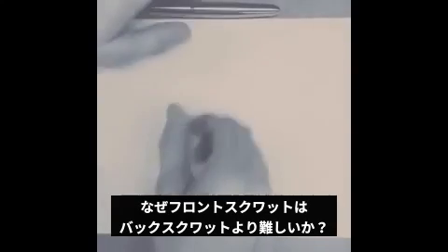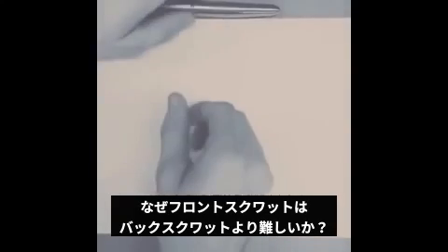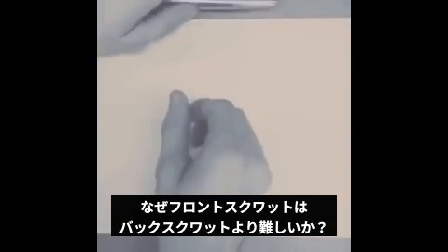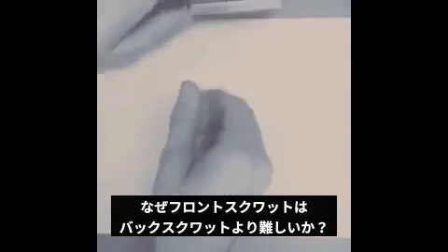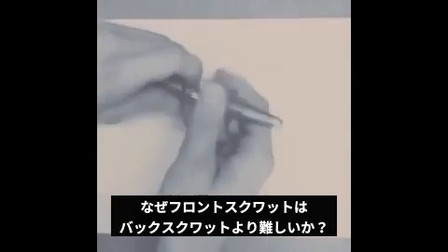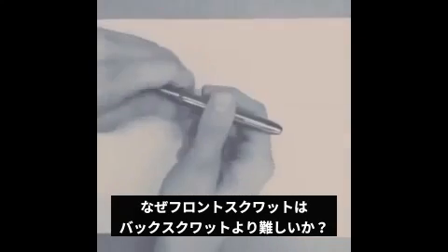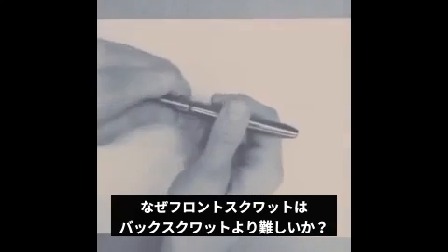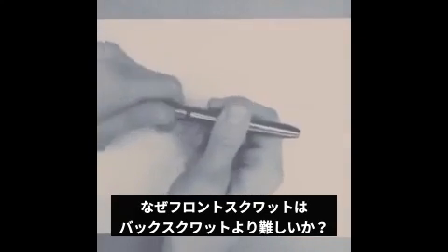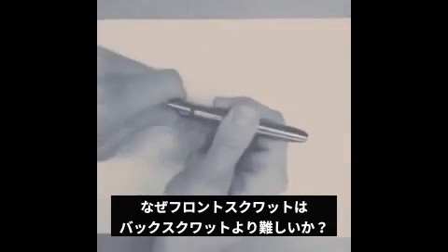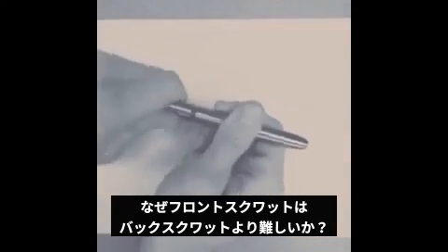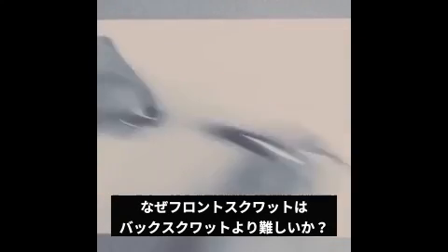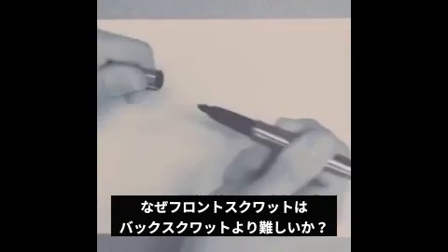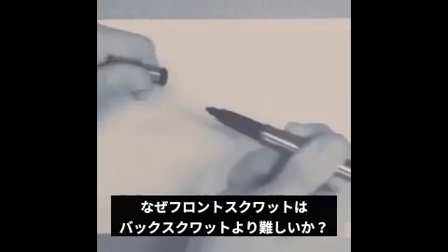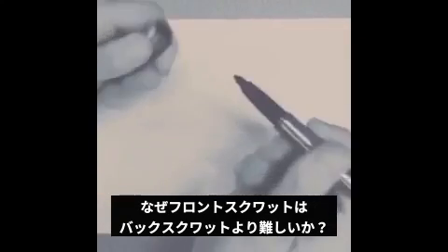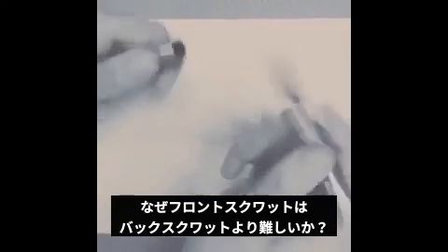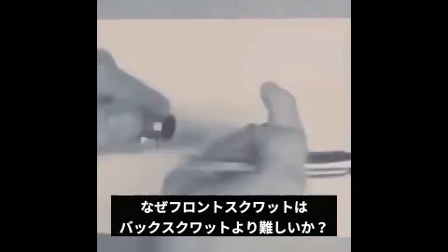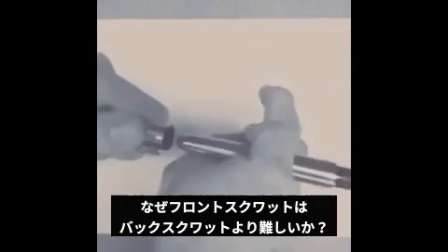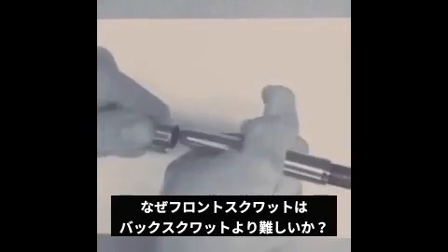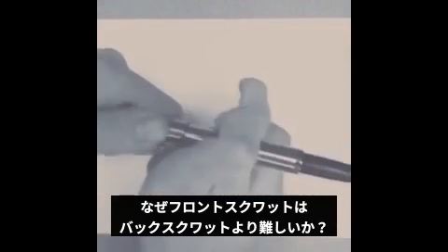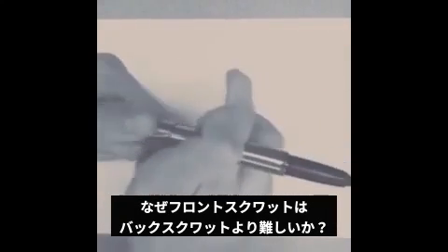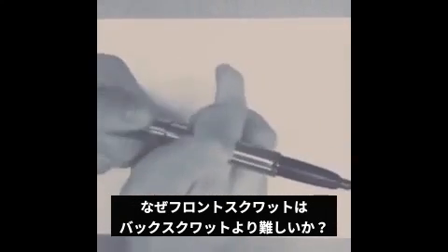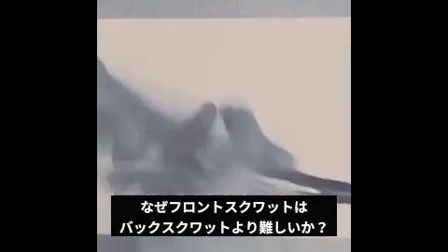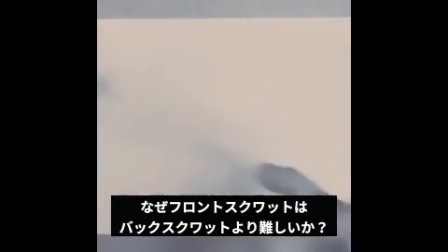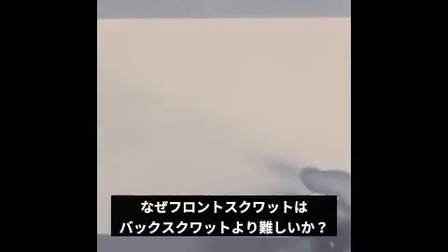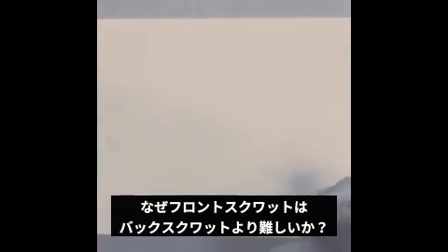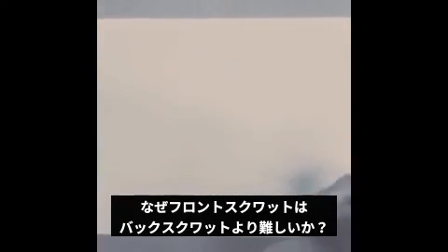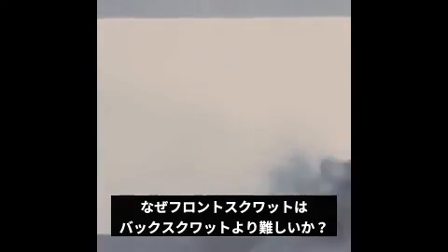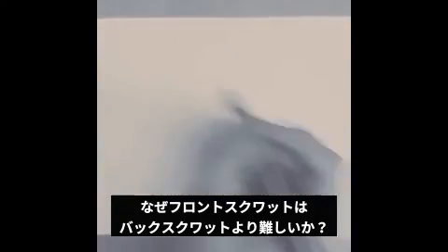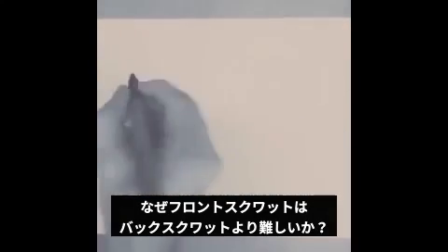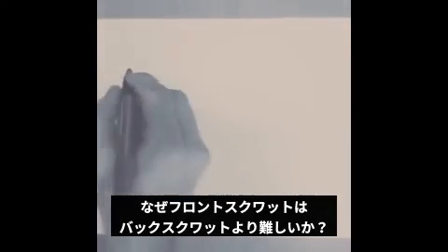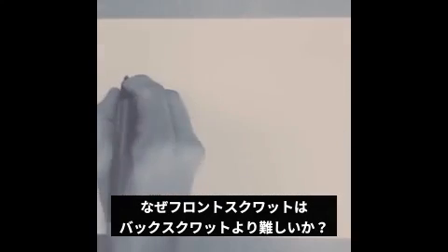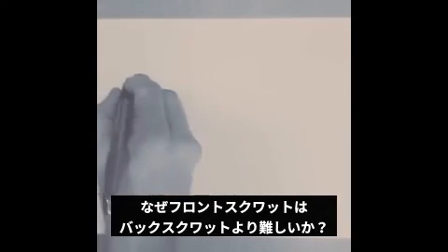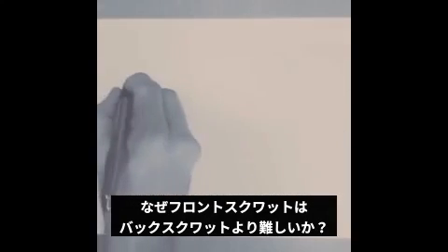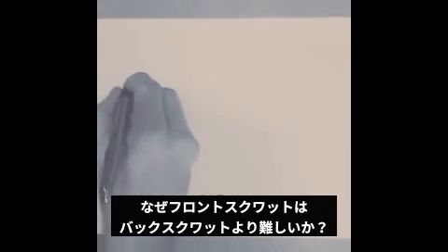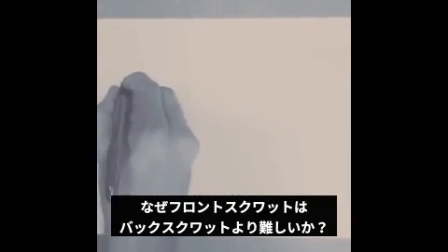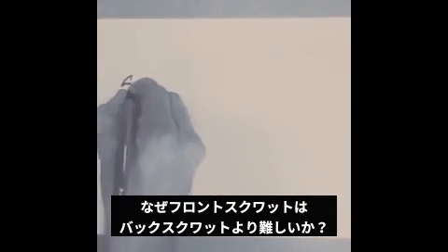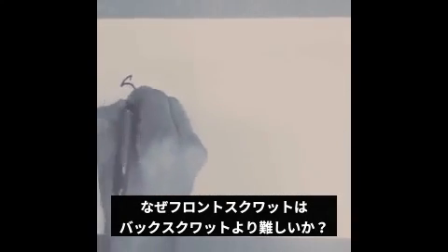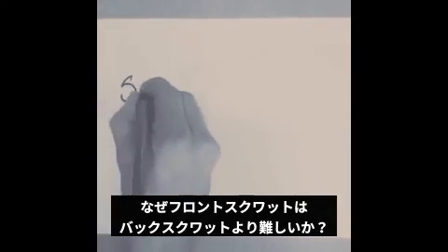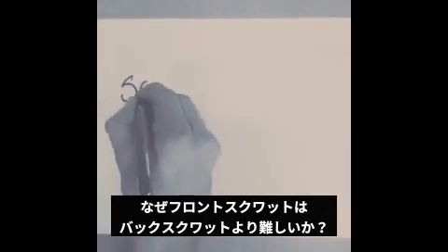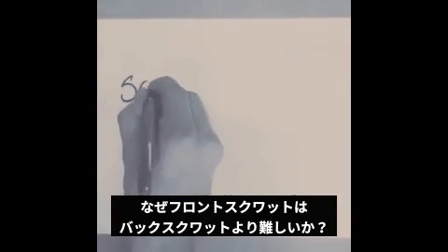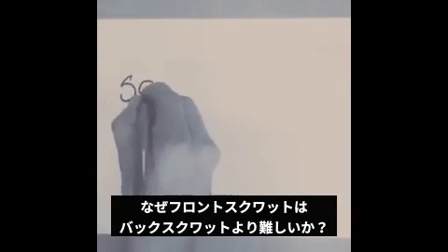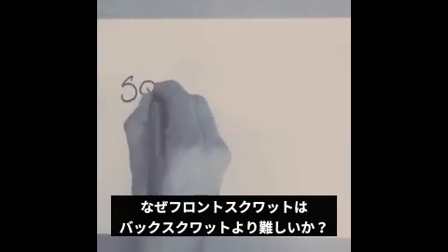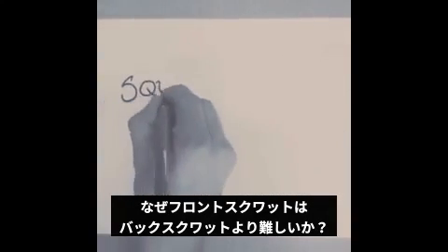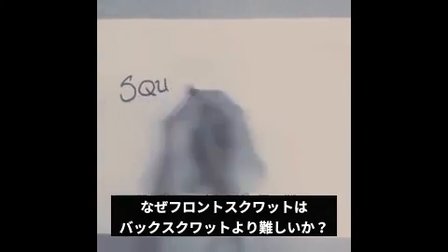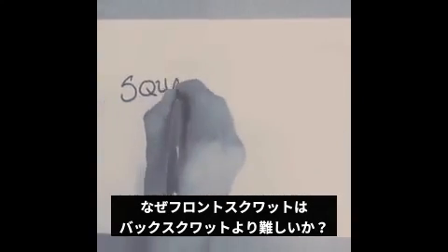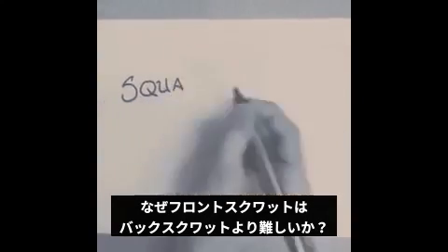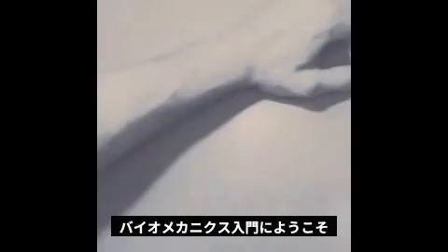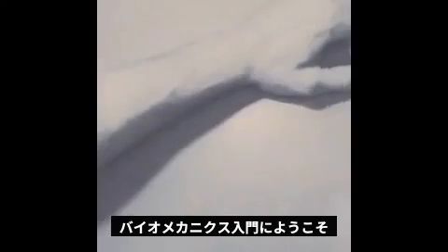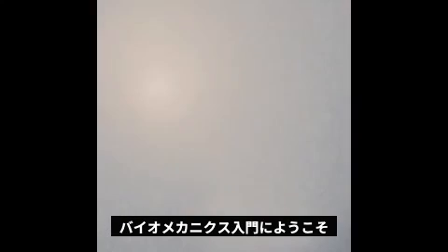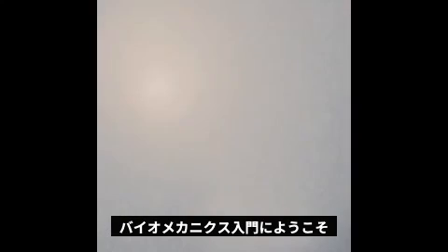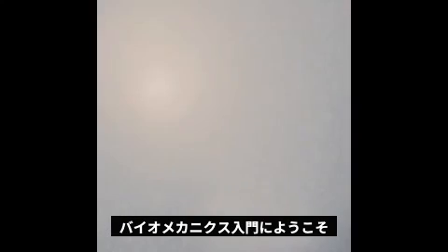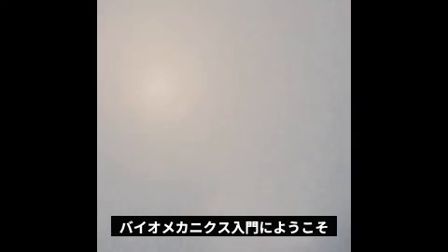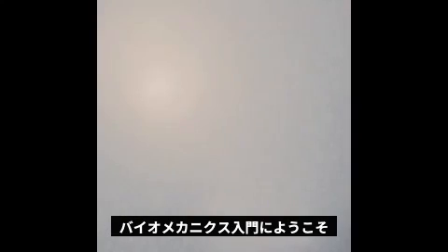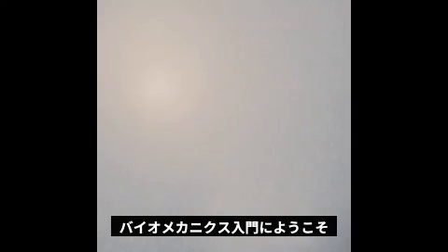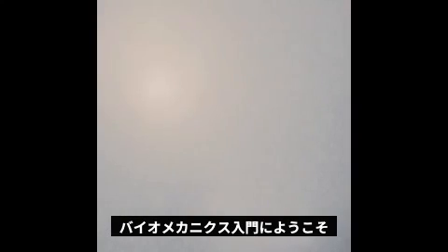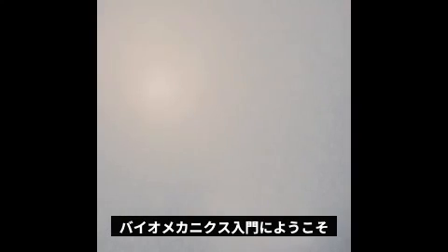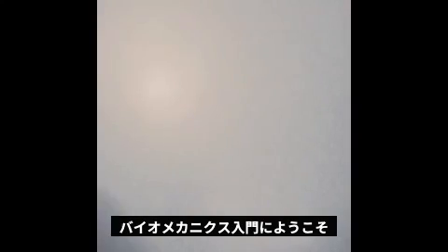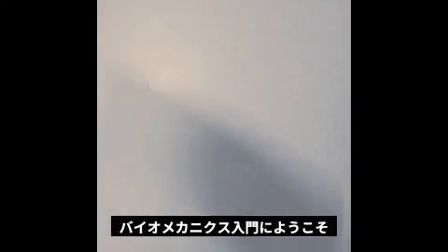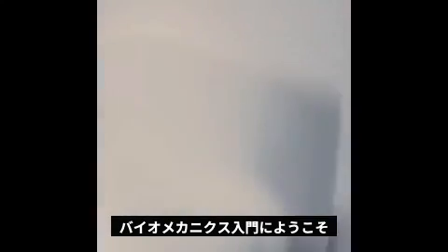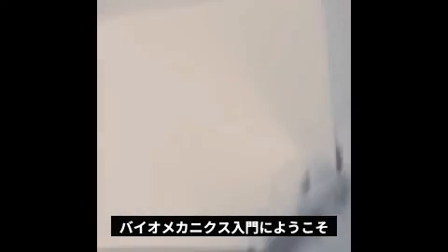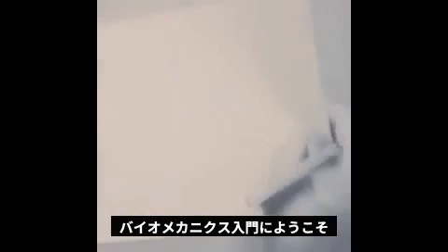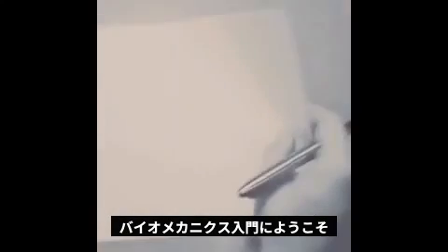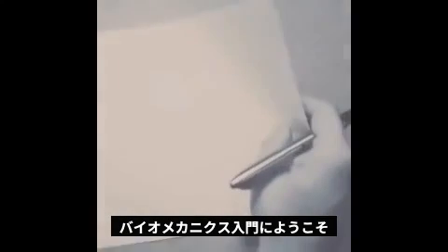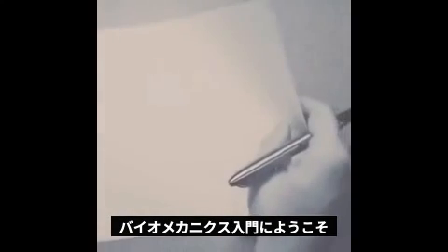Why is front squatting more difficult than back squatting when using the same weight? Welcome to Biomechanics 101.